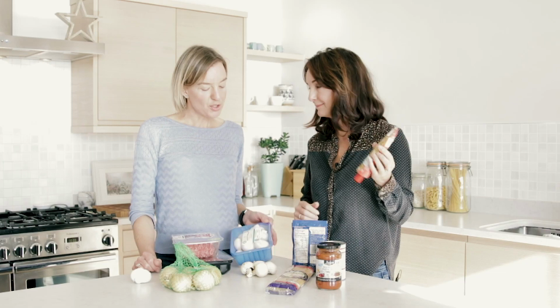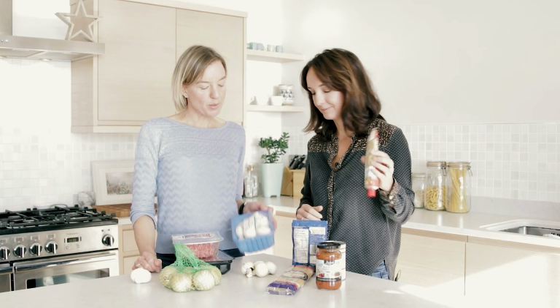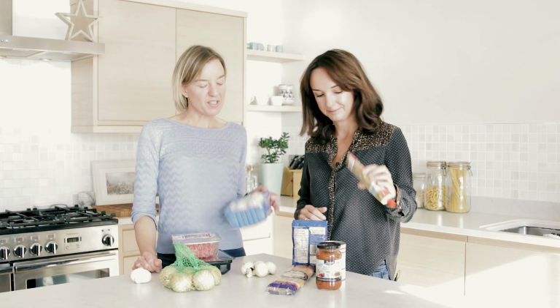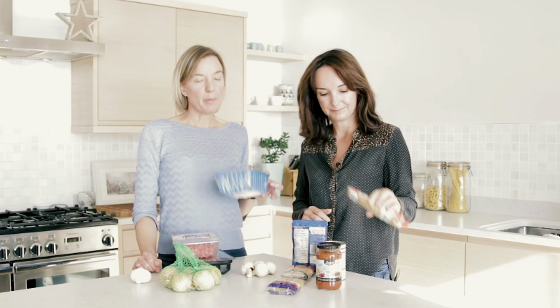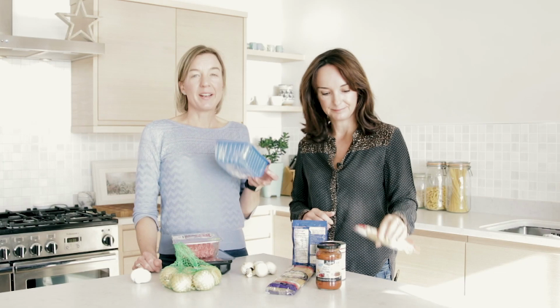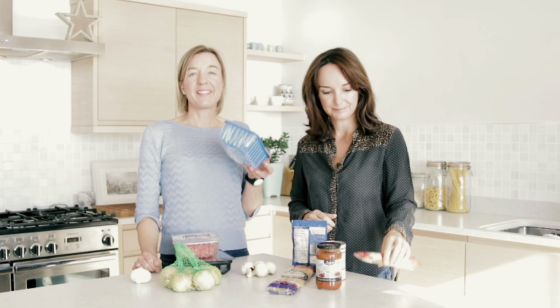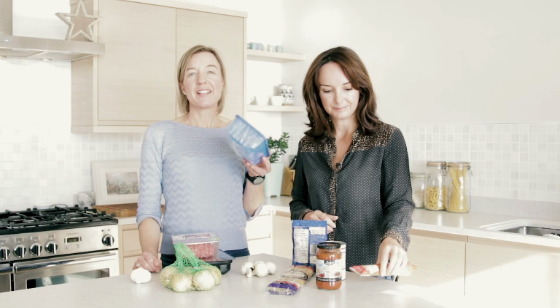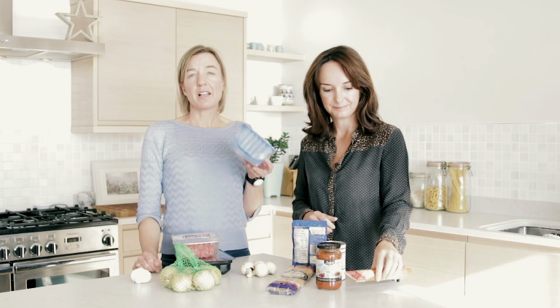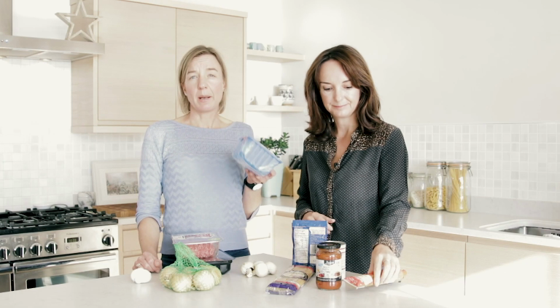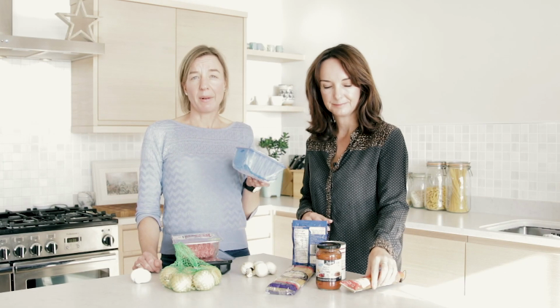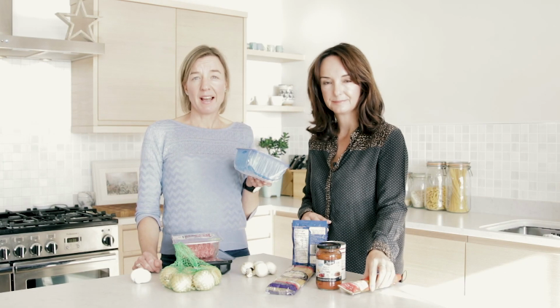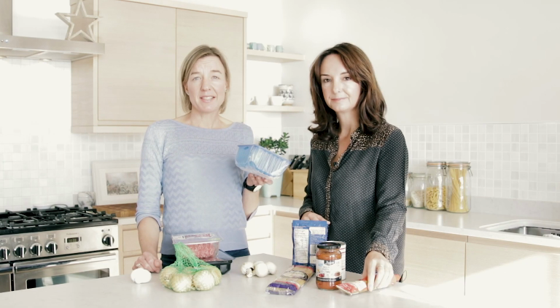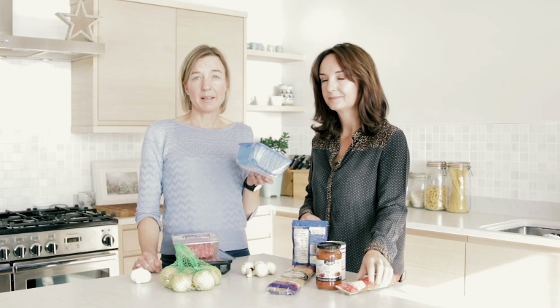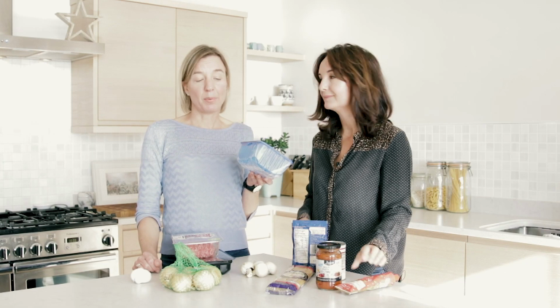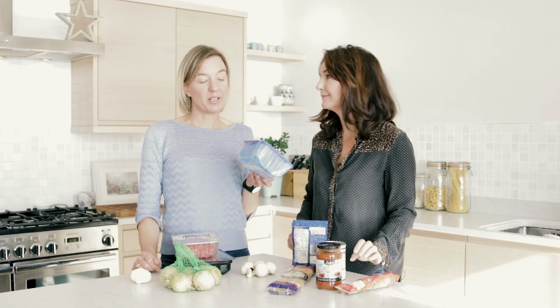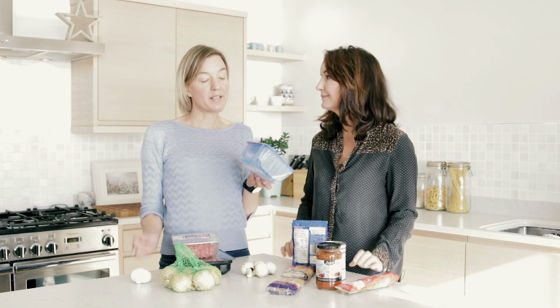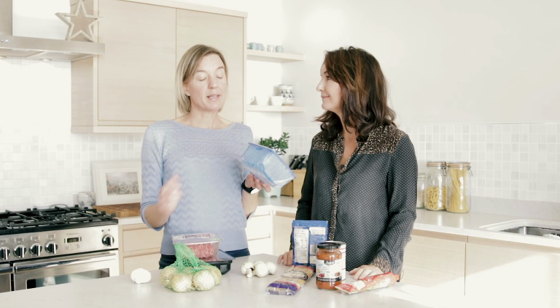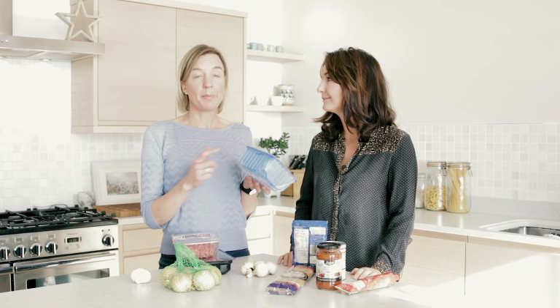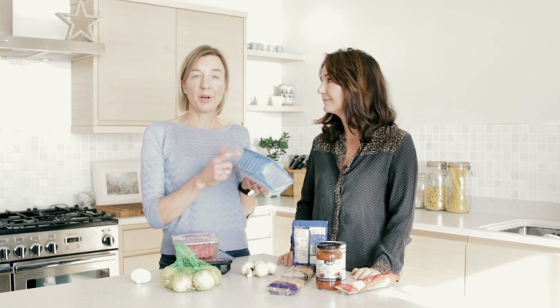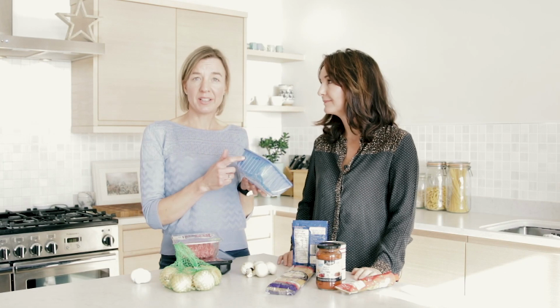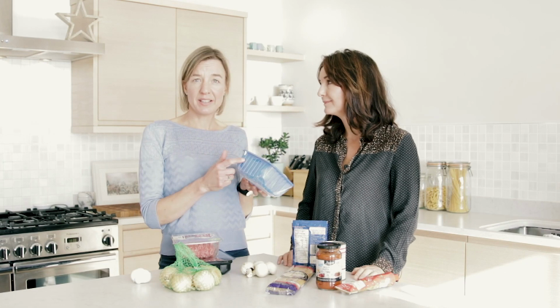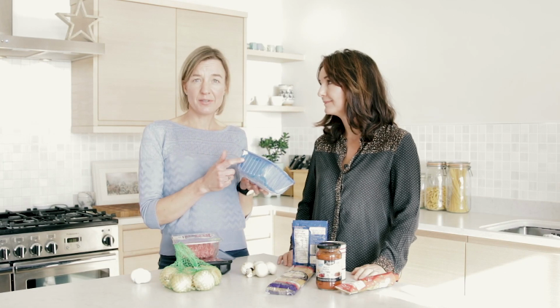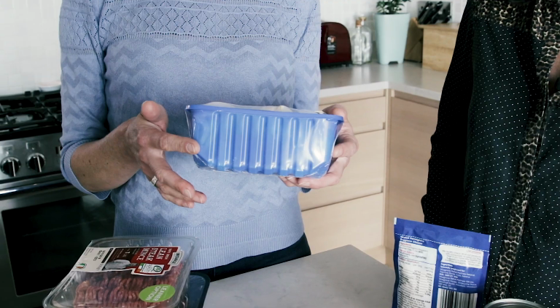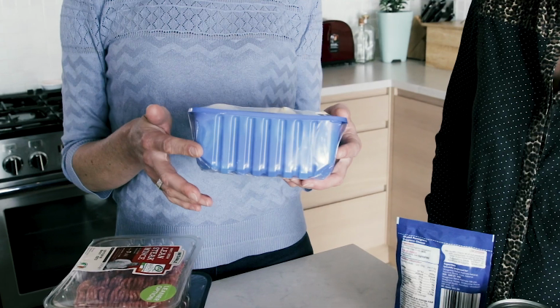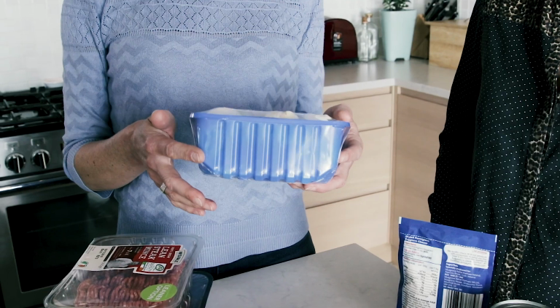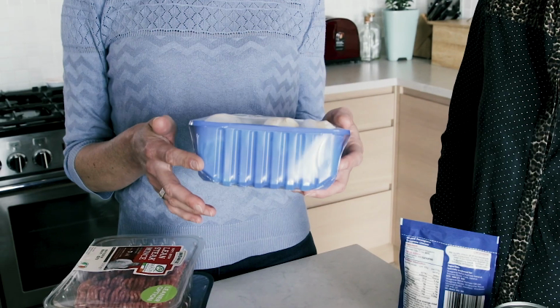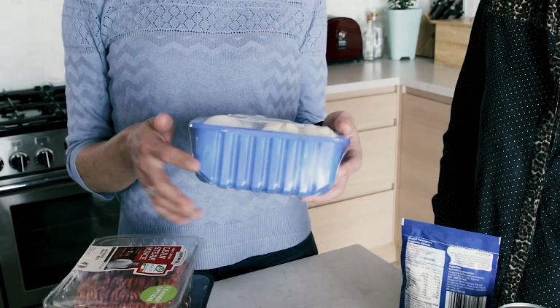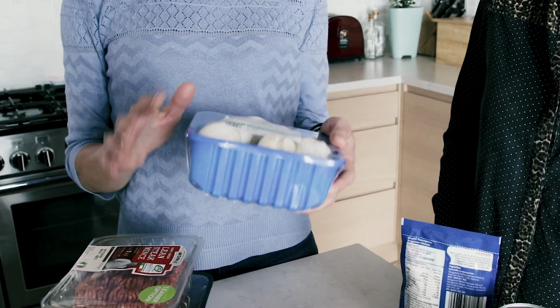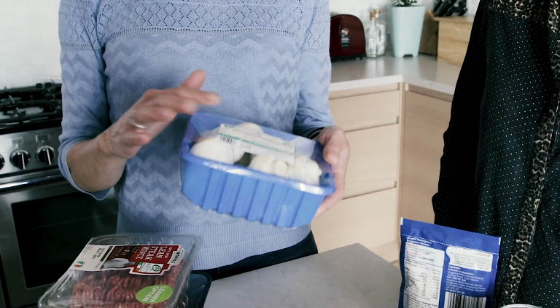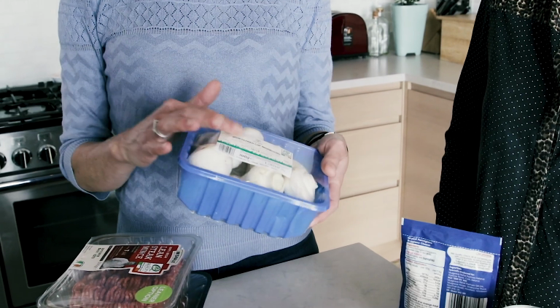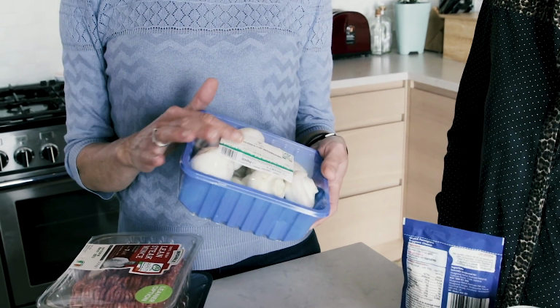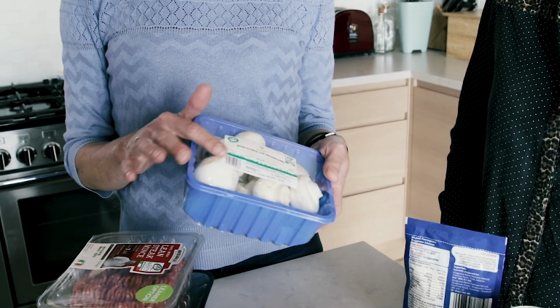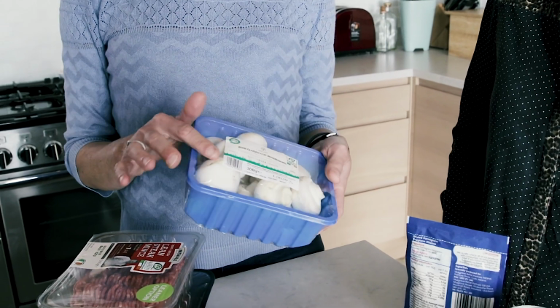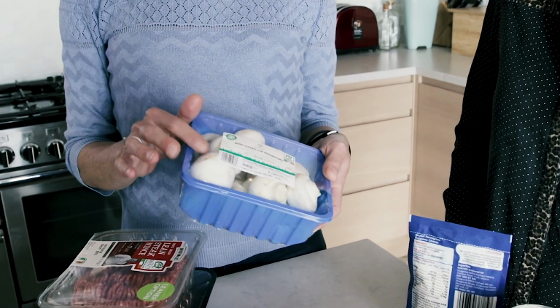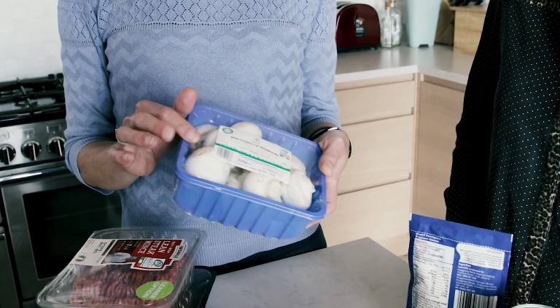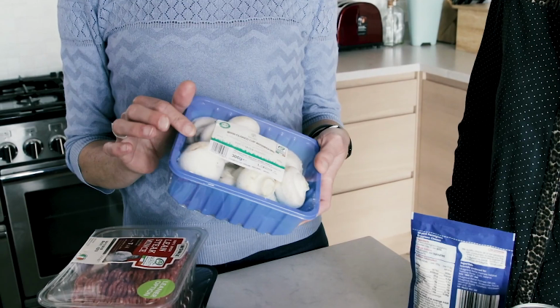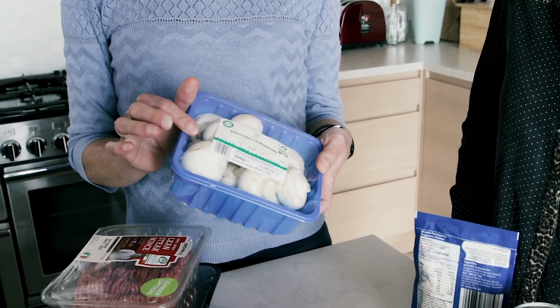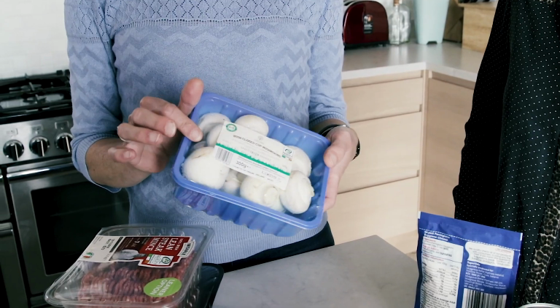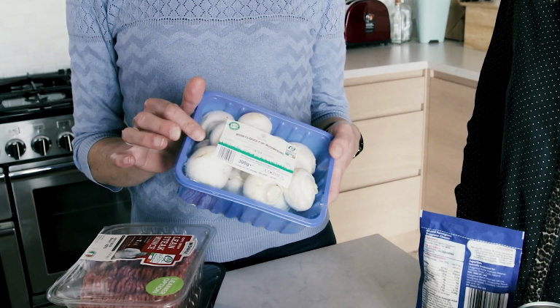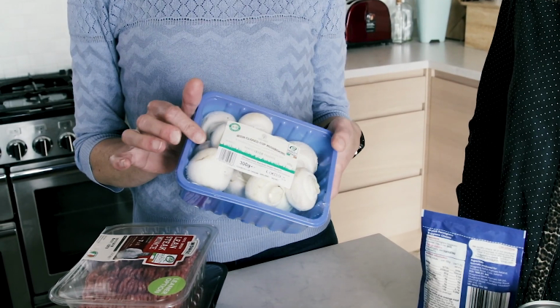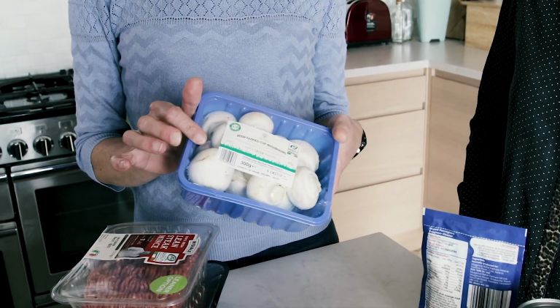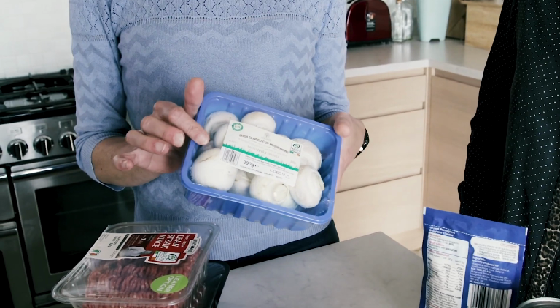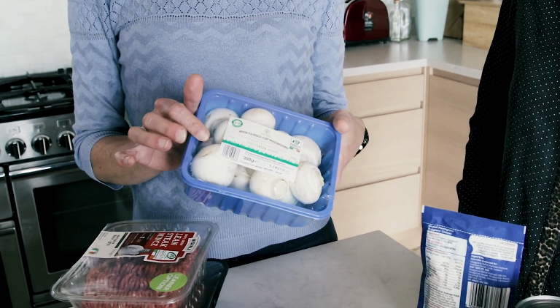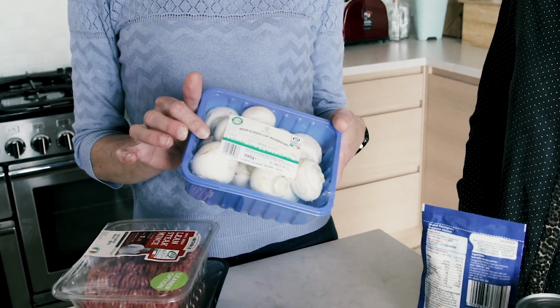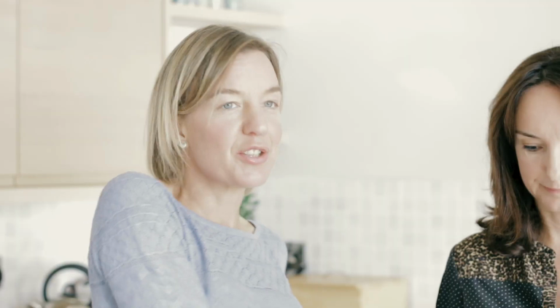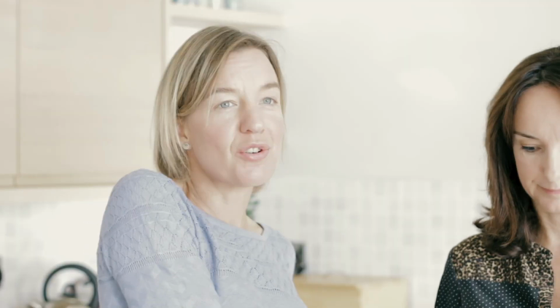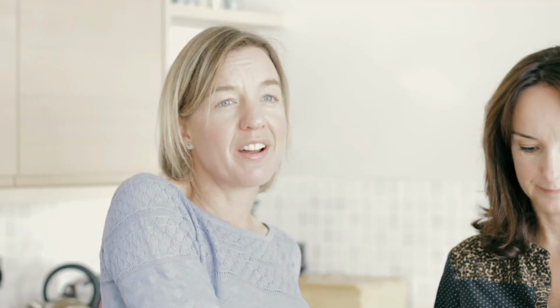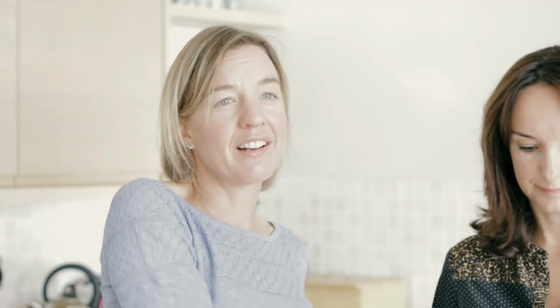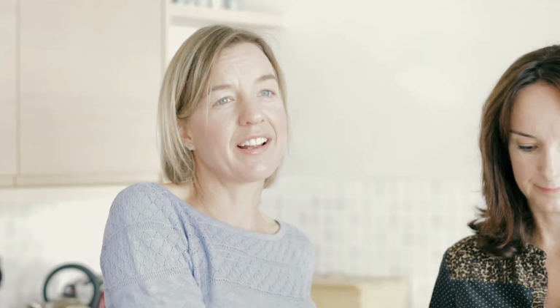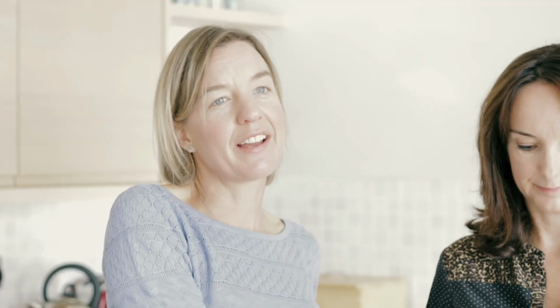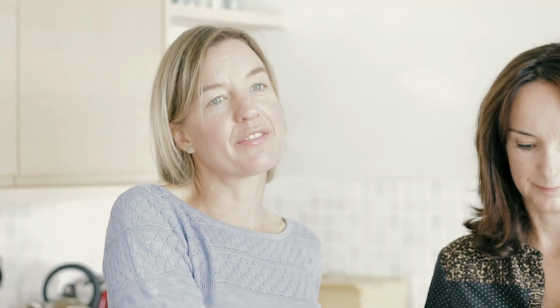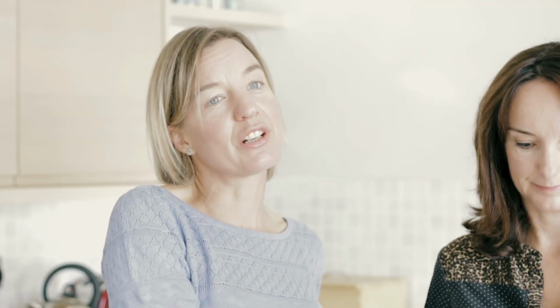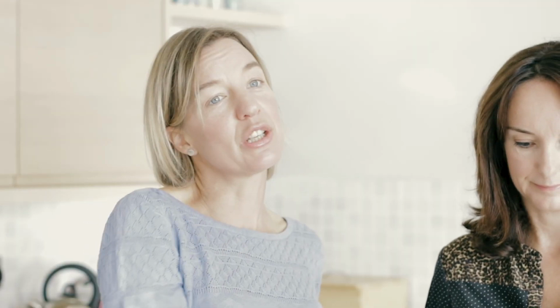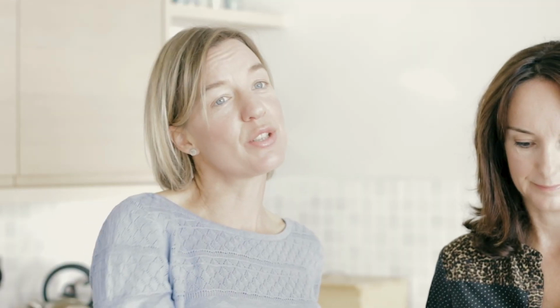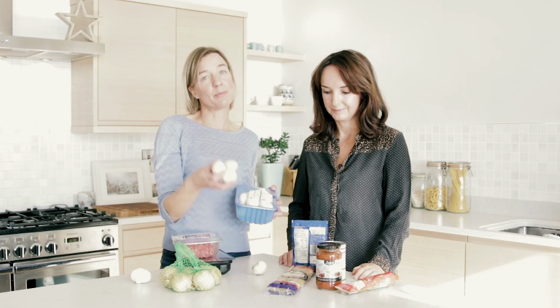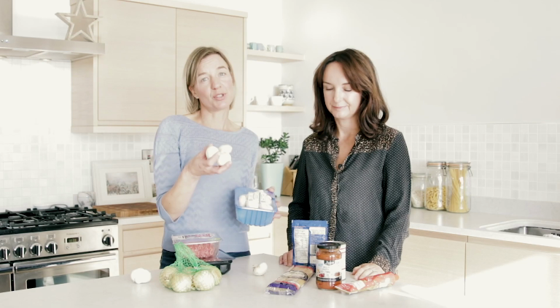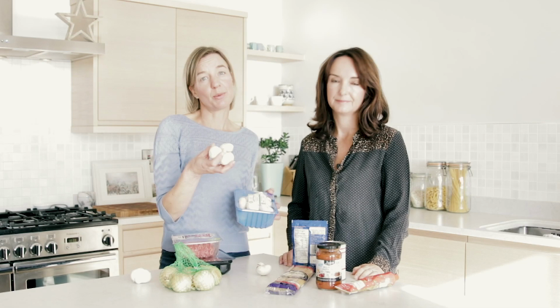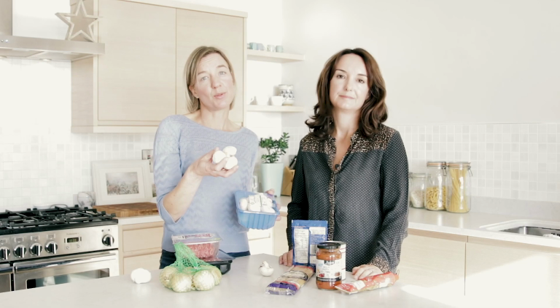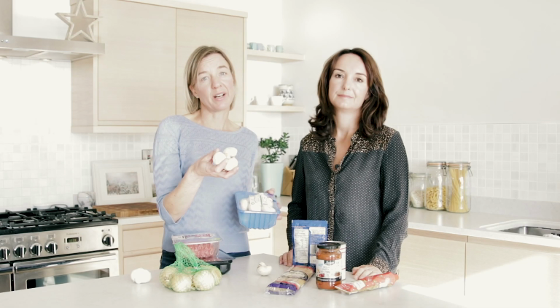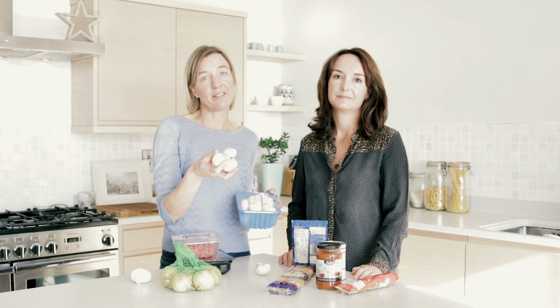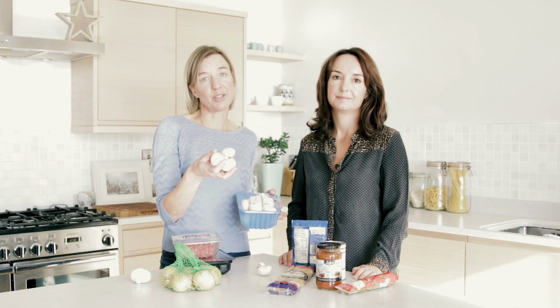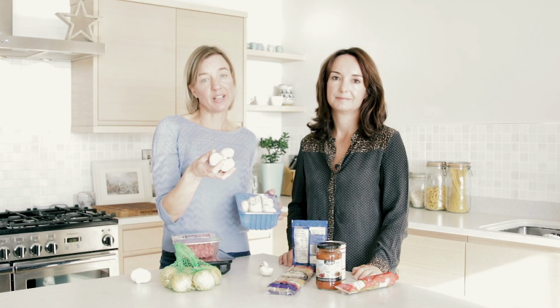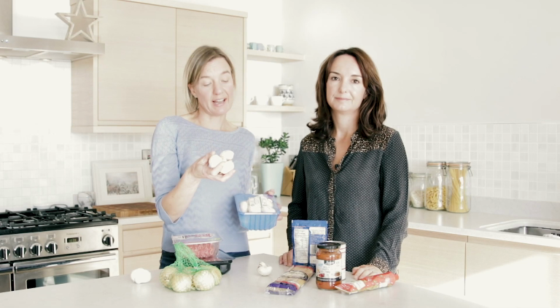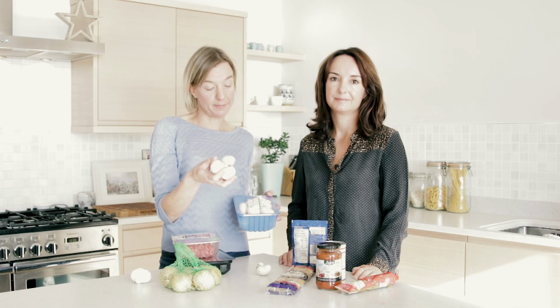Mushrooms come in these plastic punnets. The punnet is recyclable, but the cling film must go in the rubbish bin. Try and look out for loose mushrooms whenever you can.